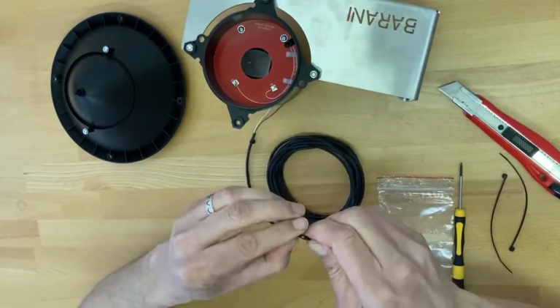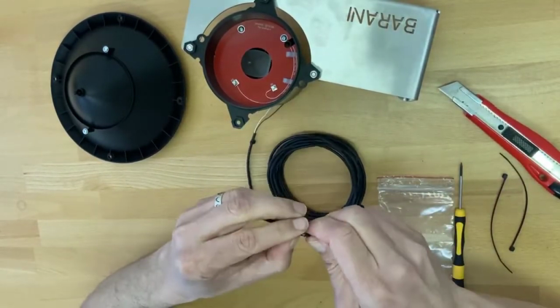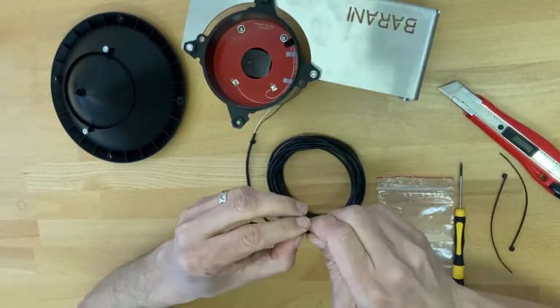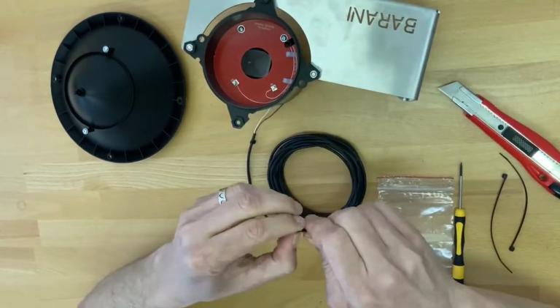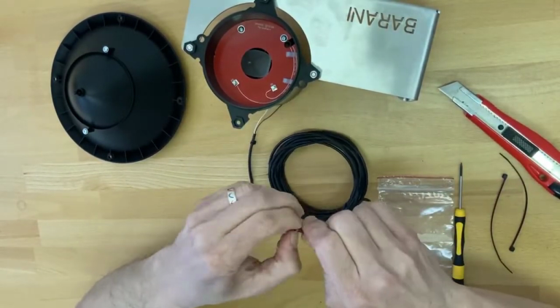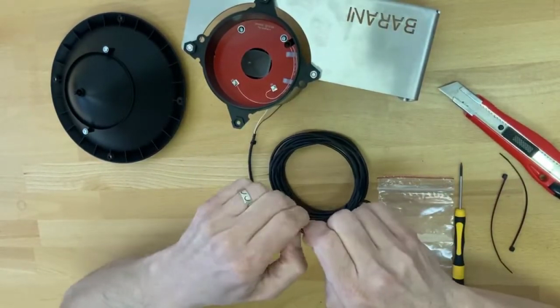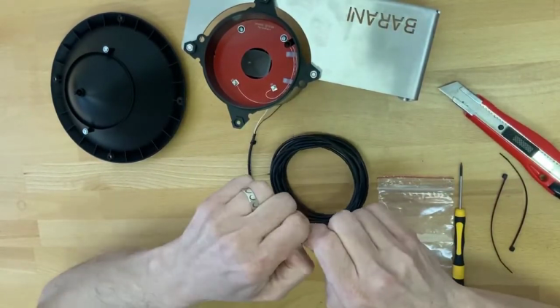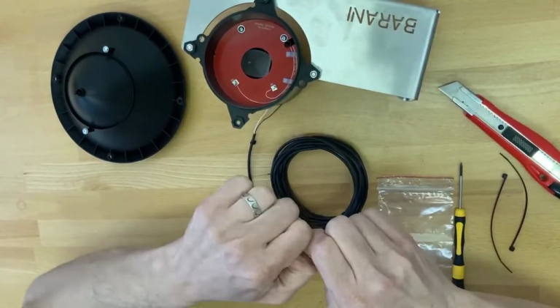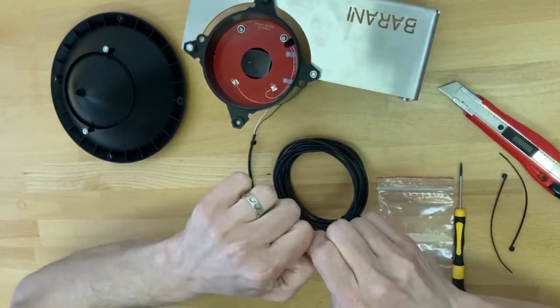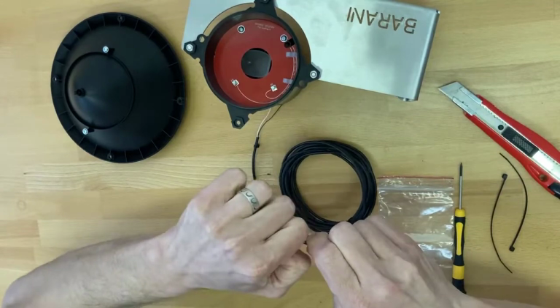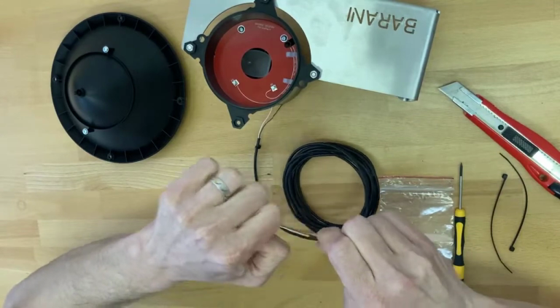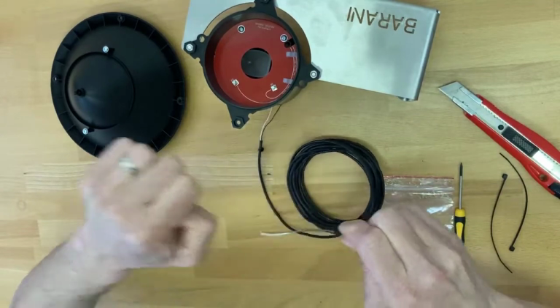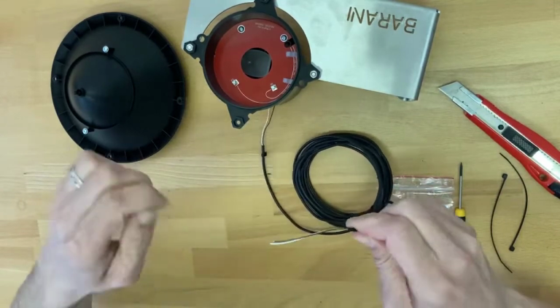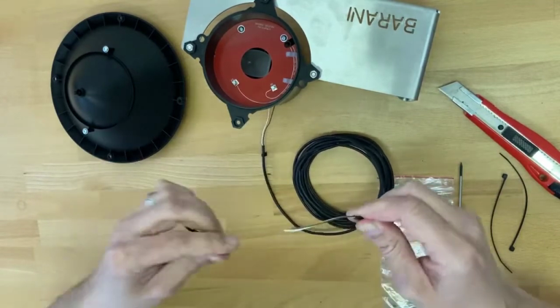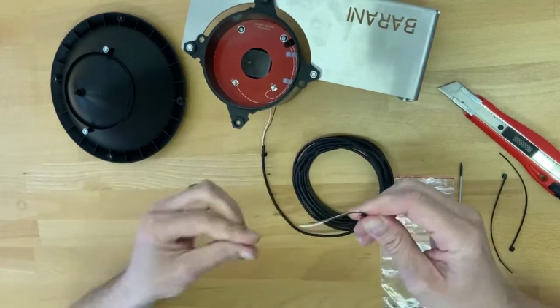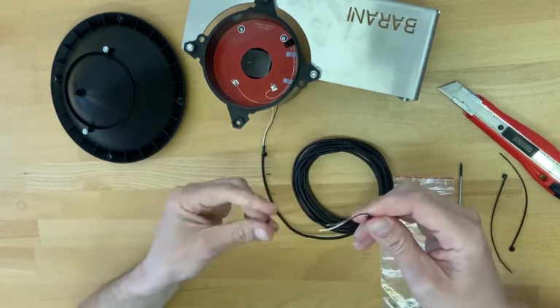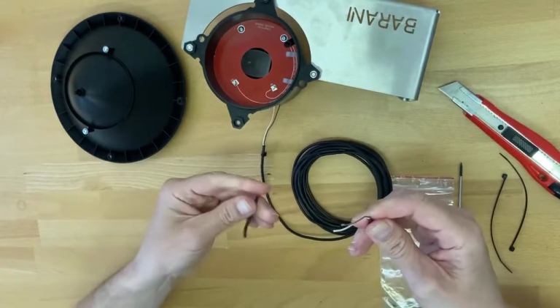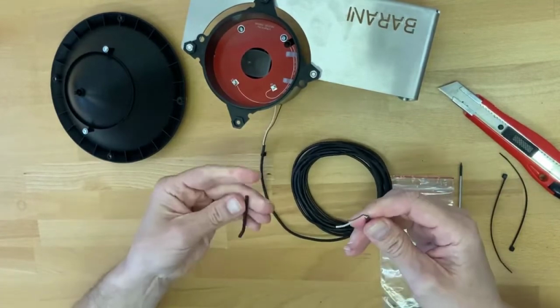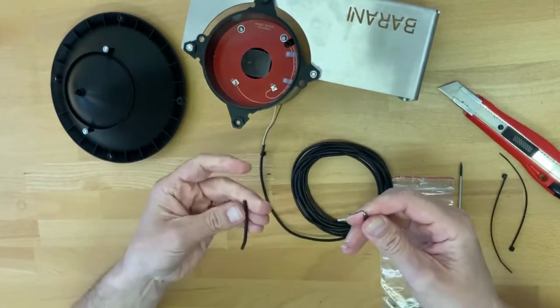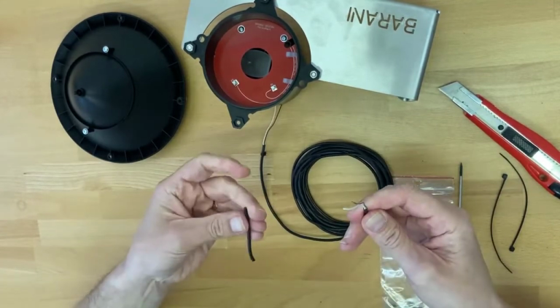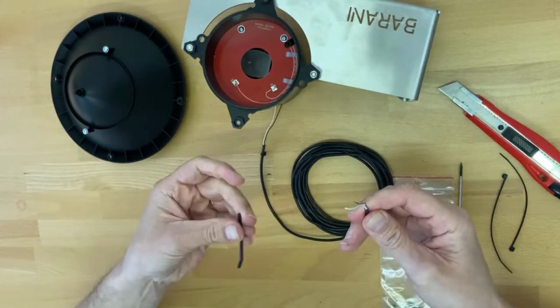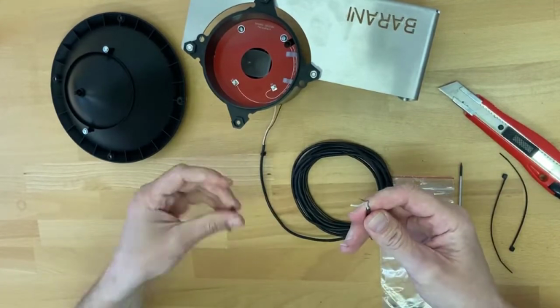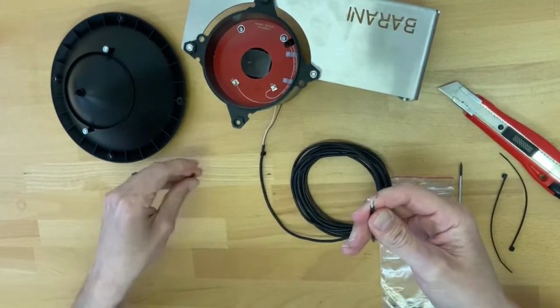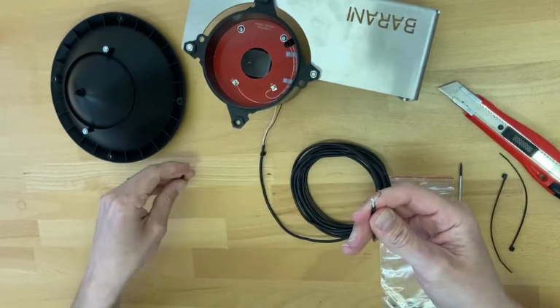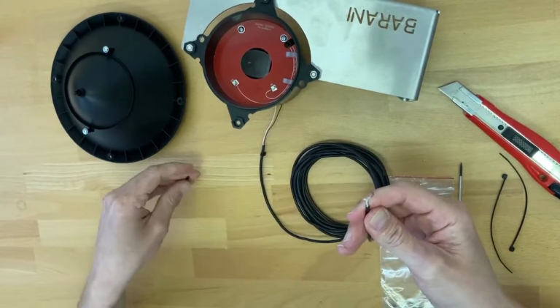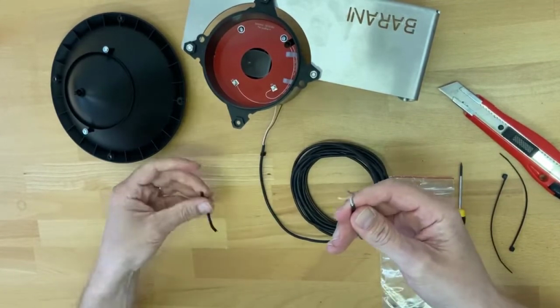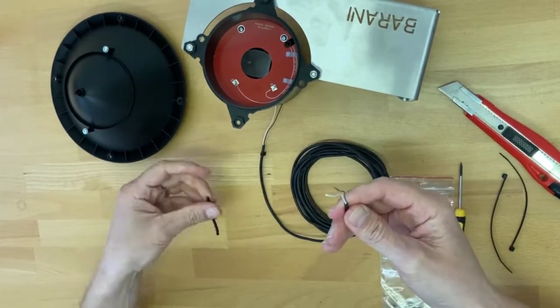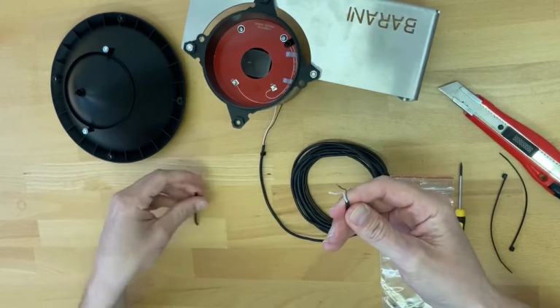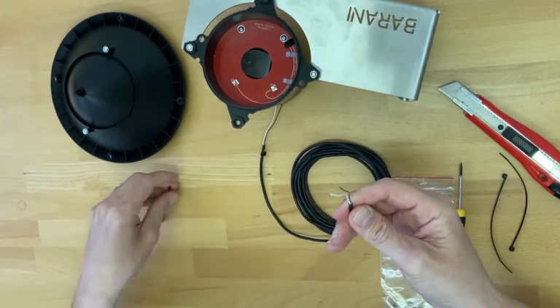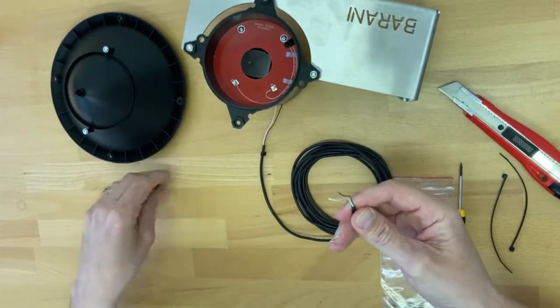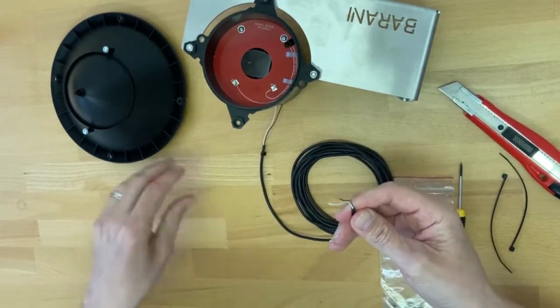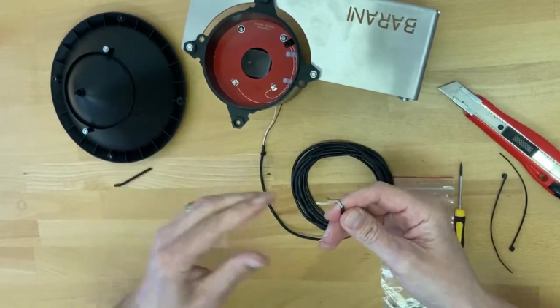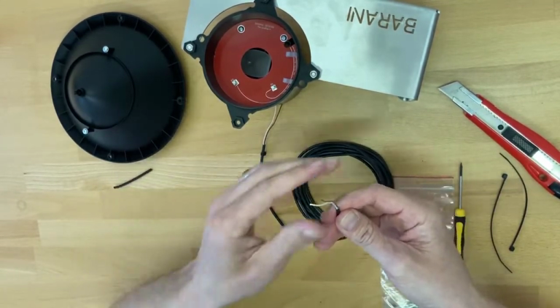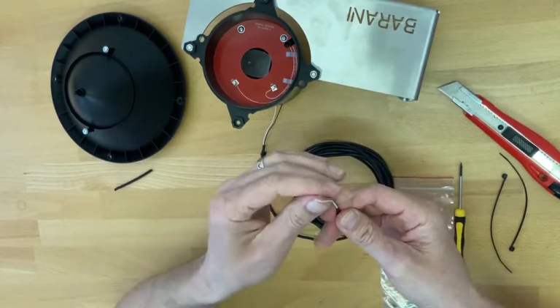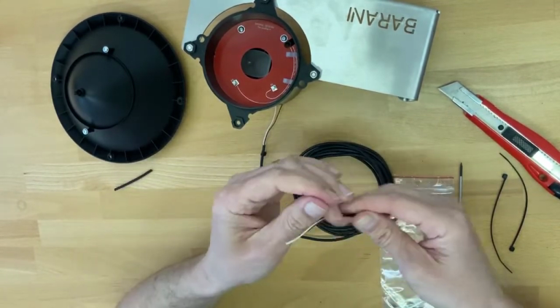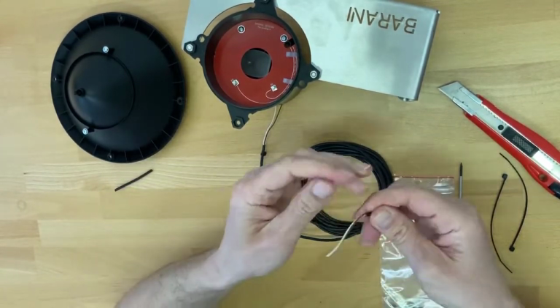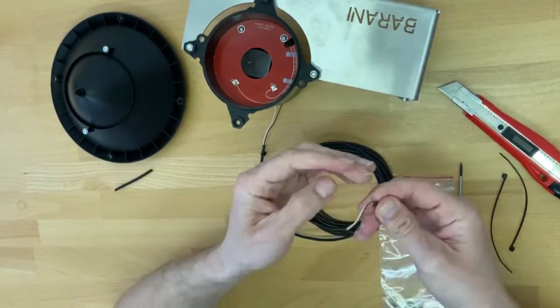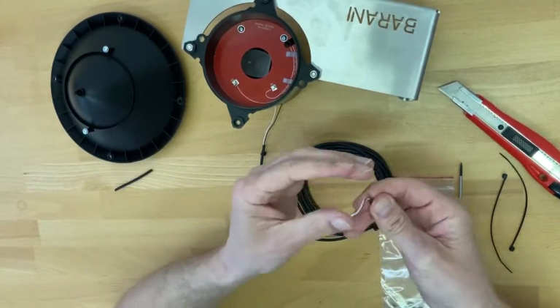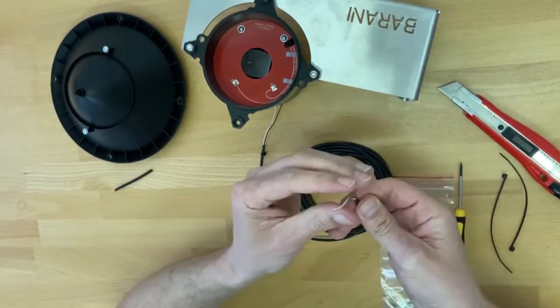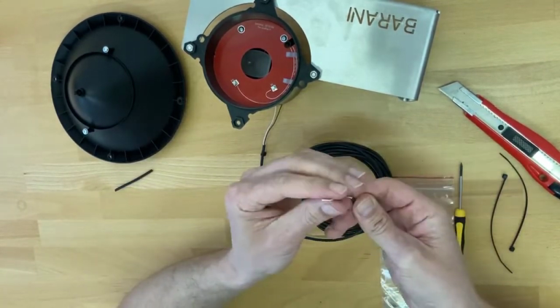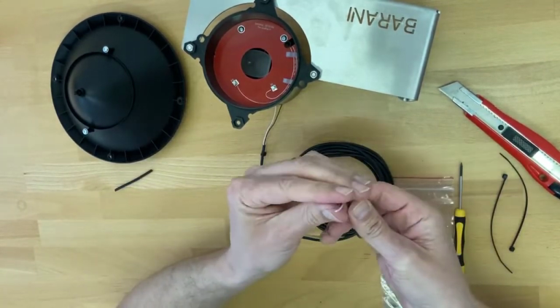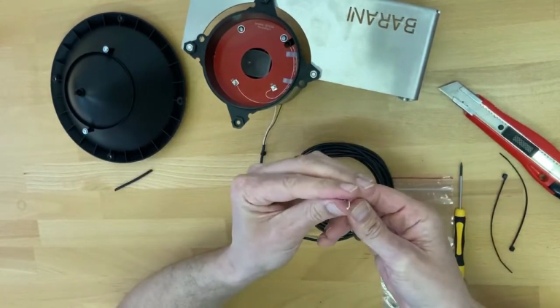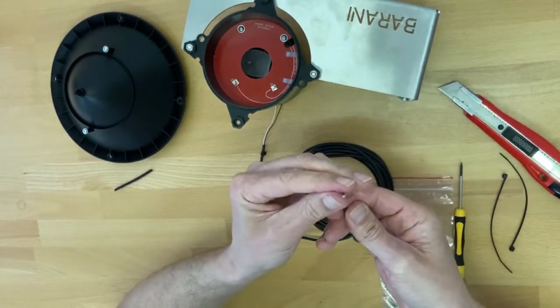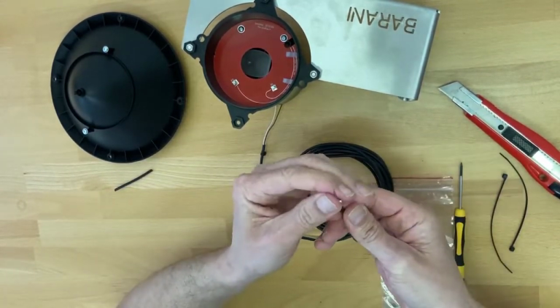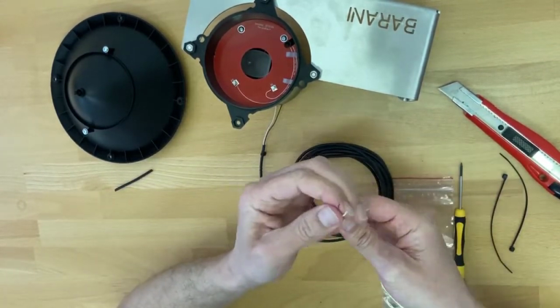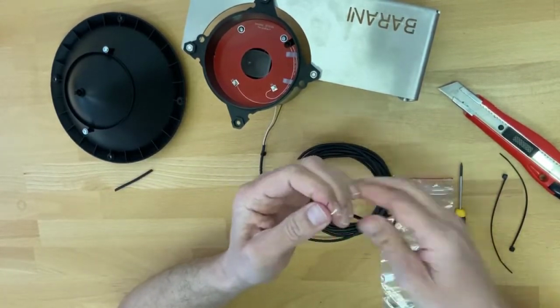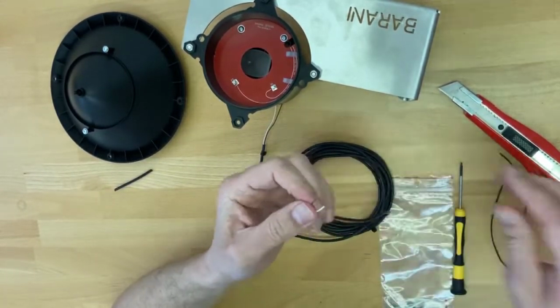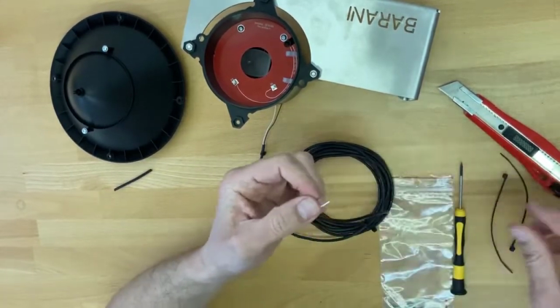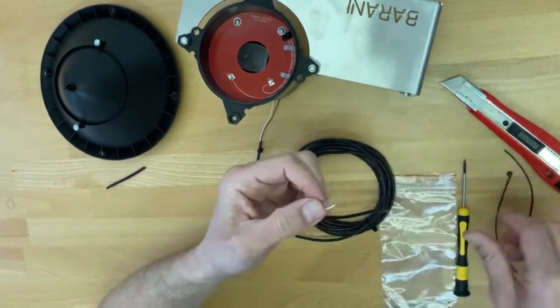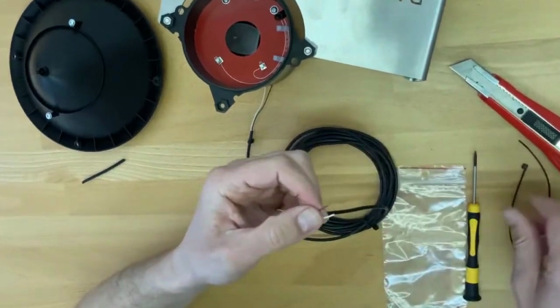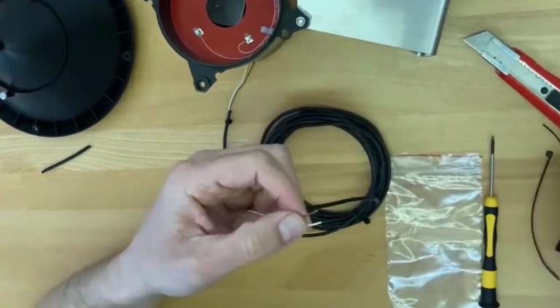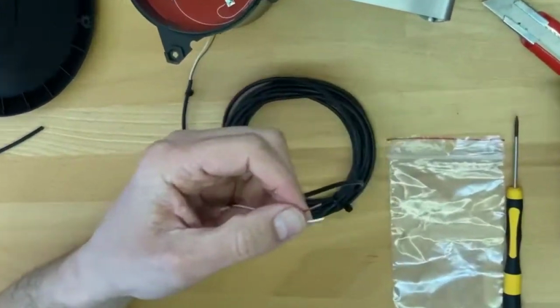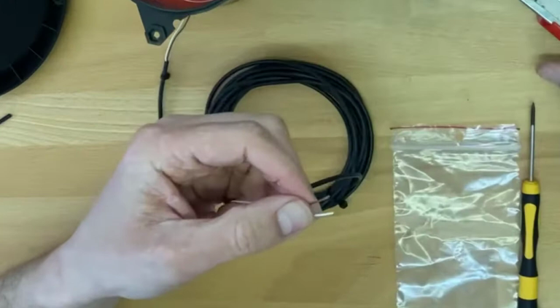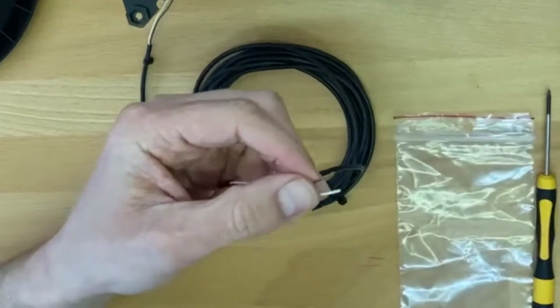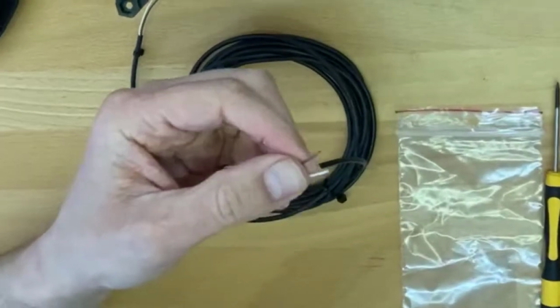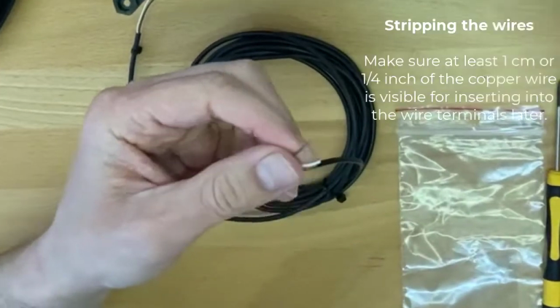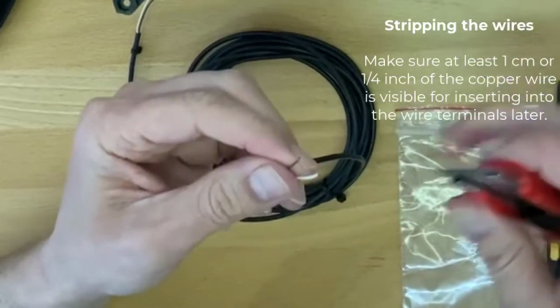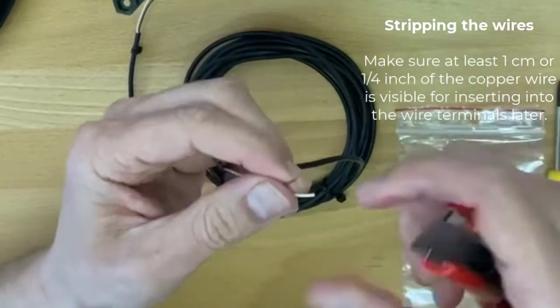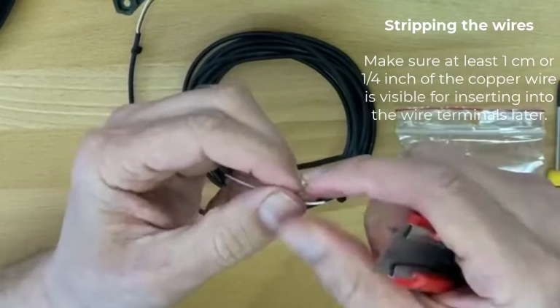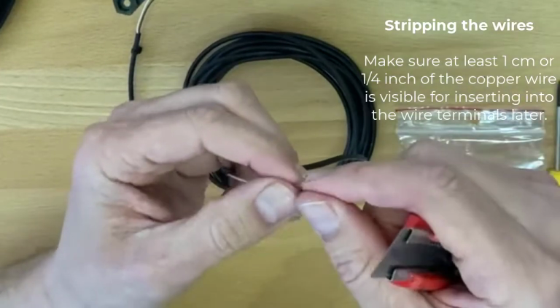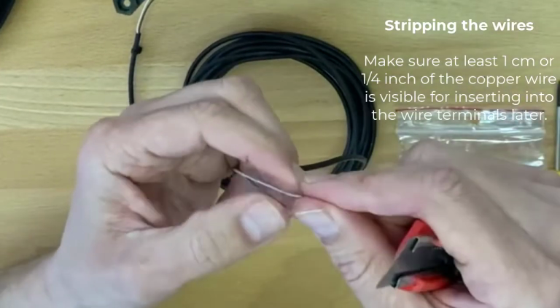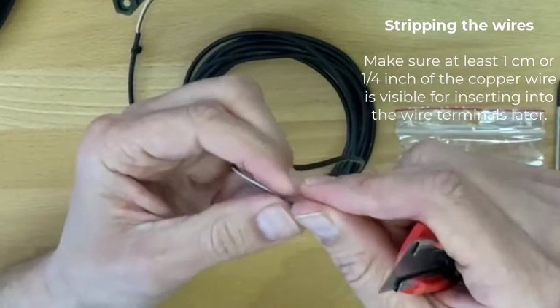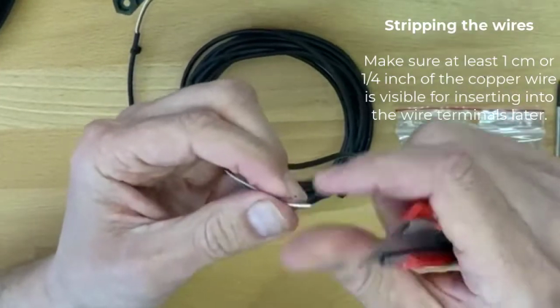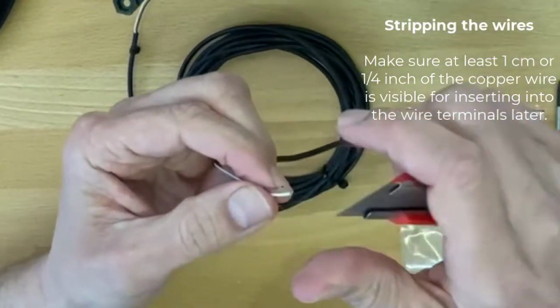You may need to use a little force if you didn't make the cut properly. And there it is — very simple. Do the same thing on both of the wire leads.